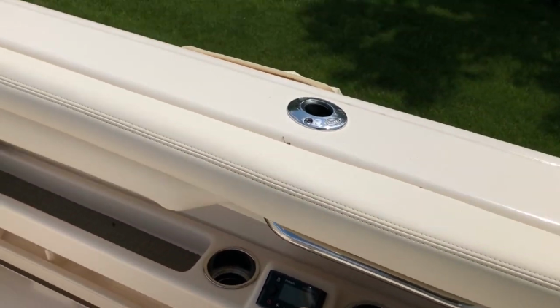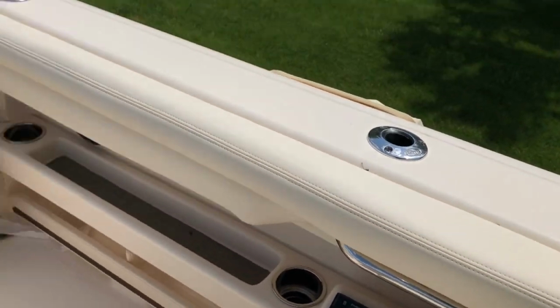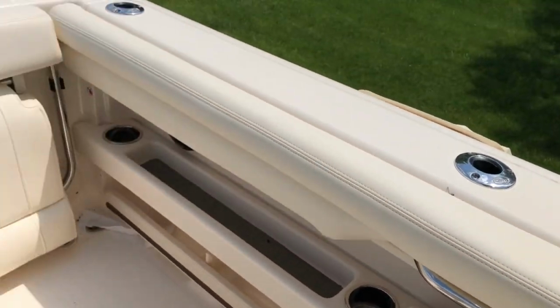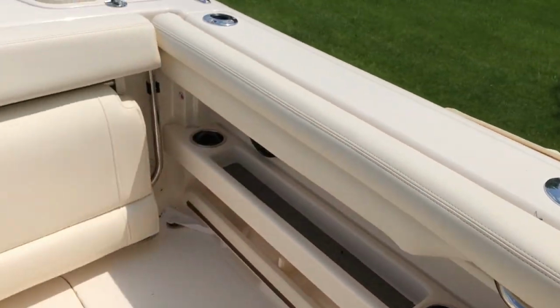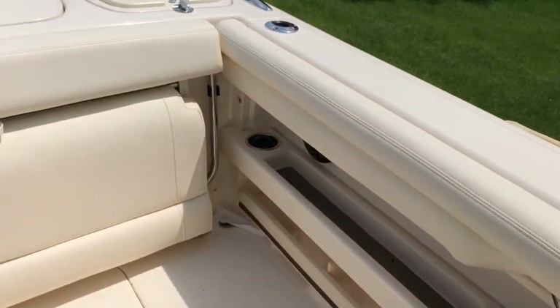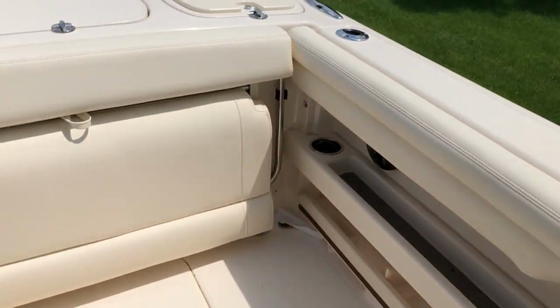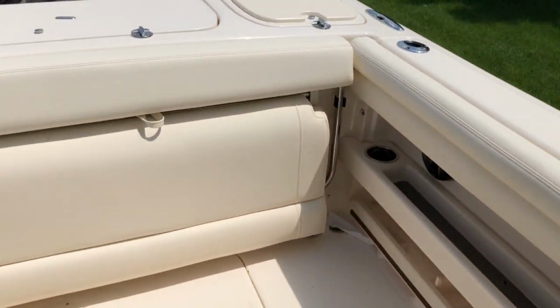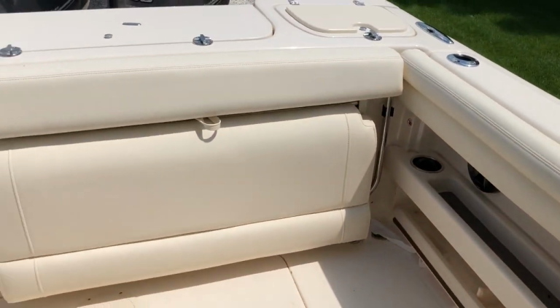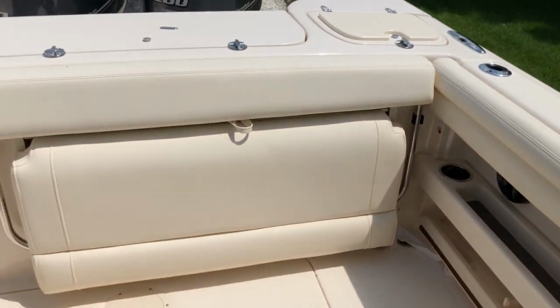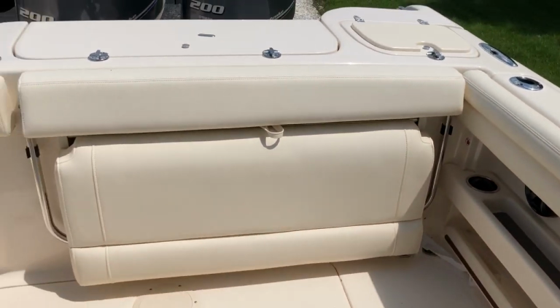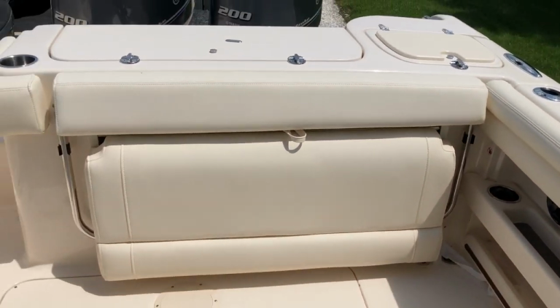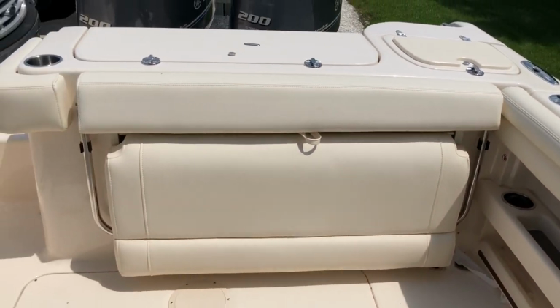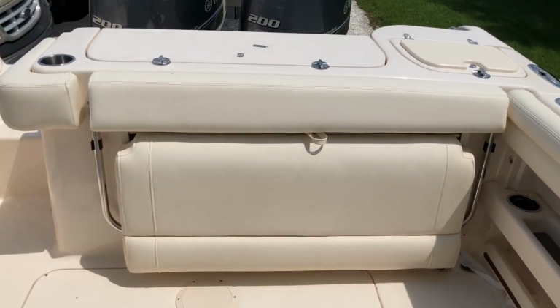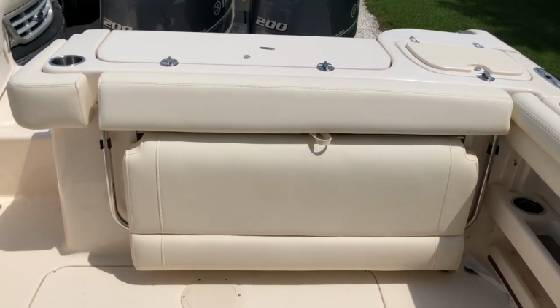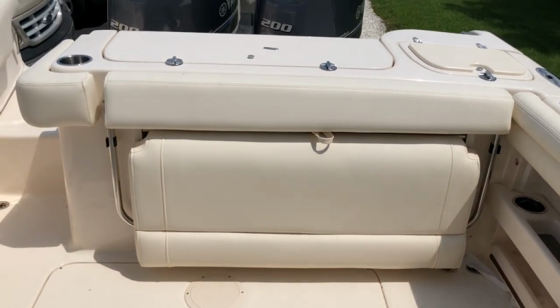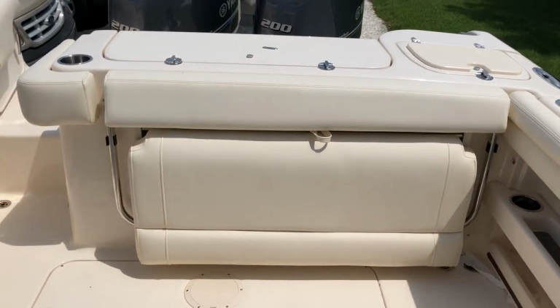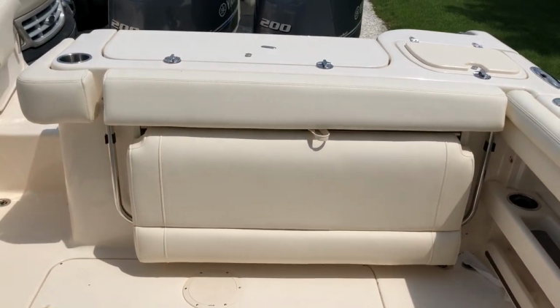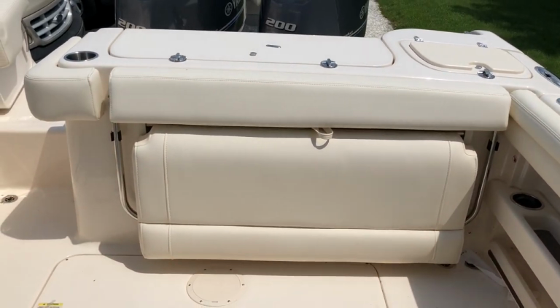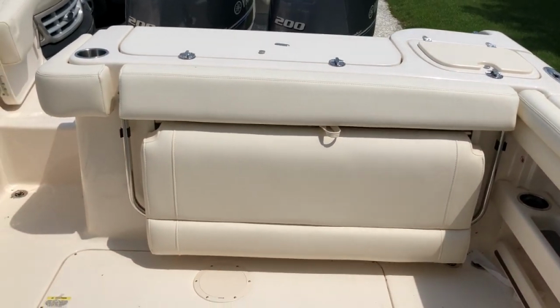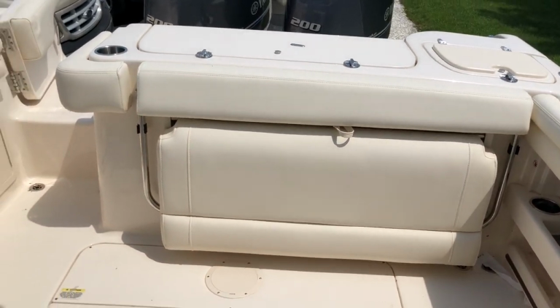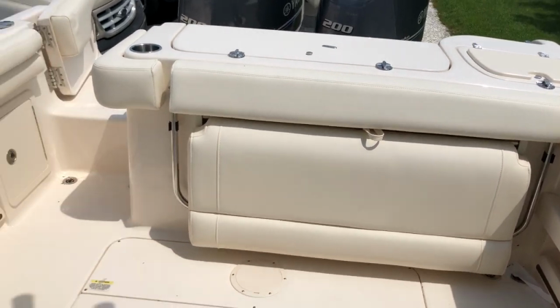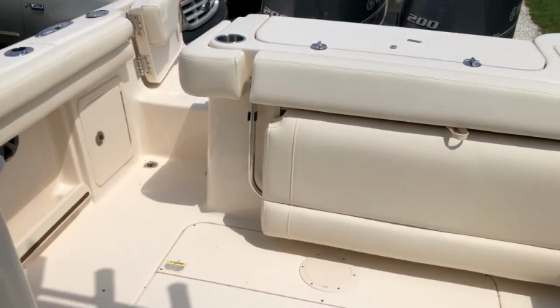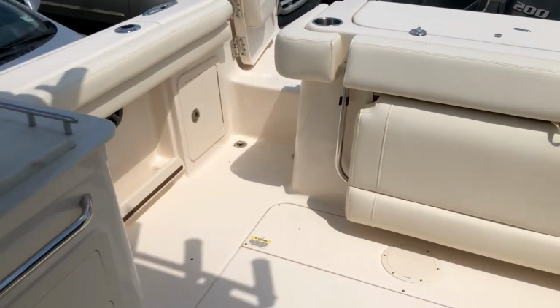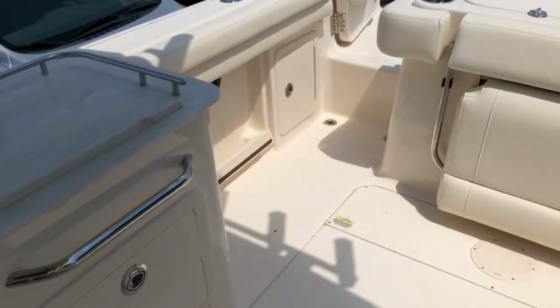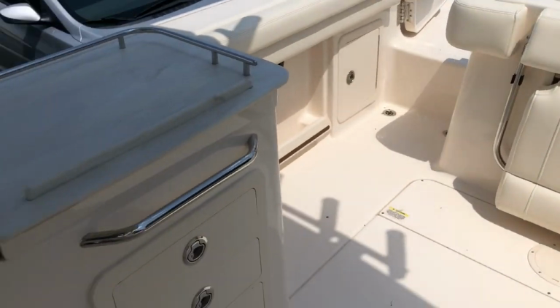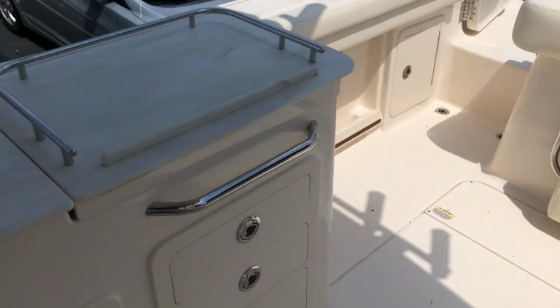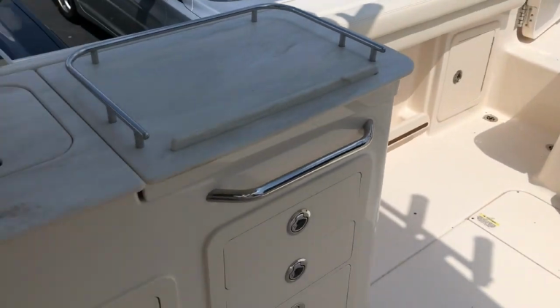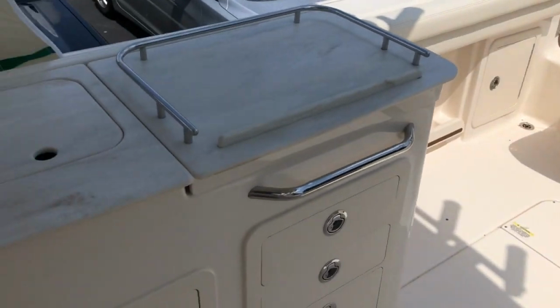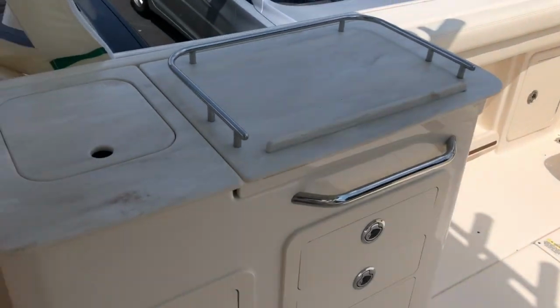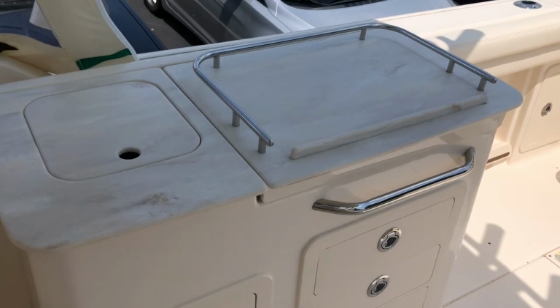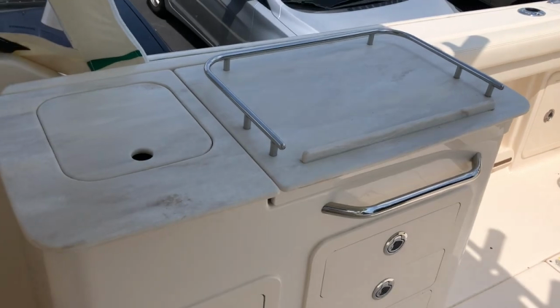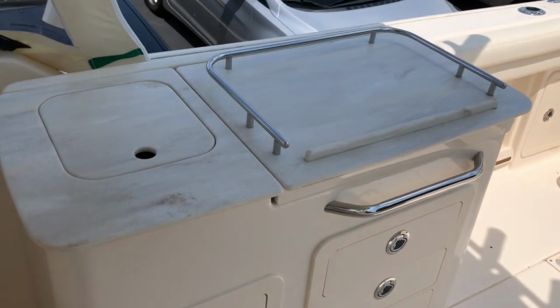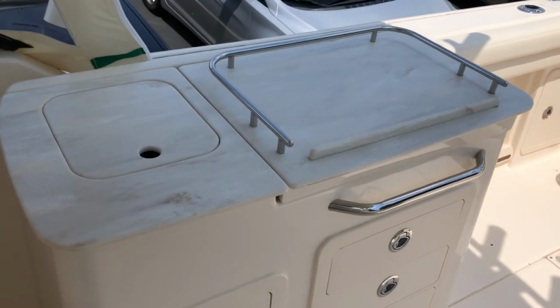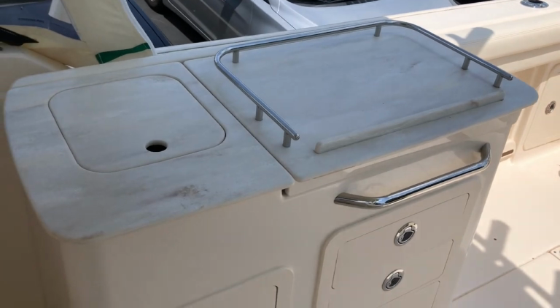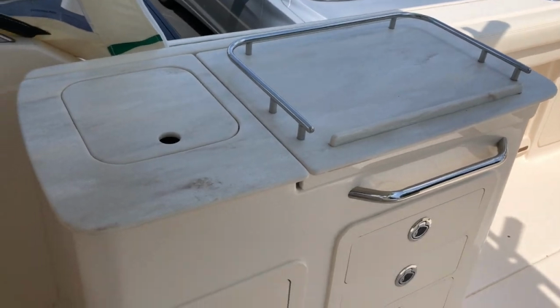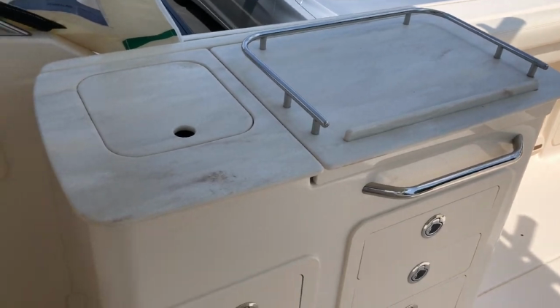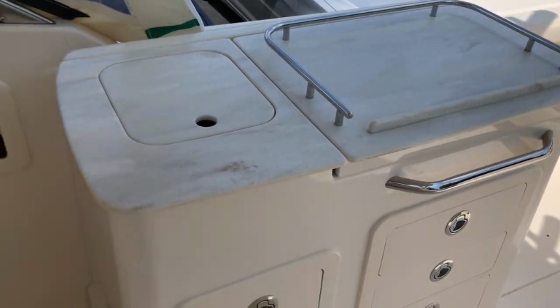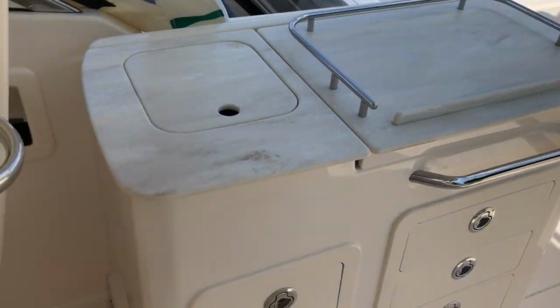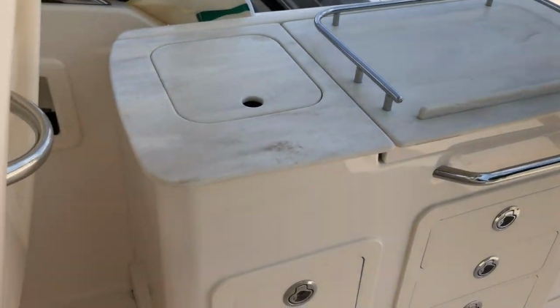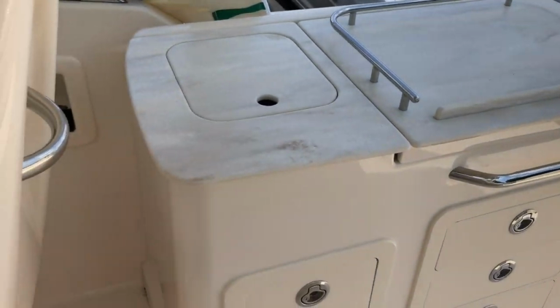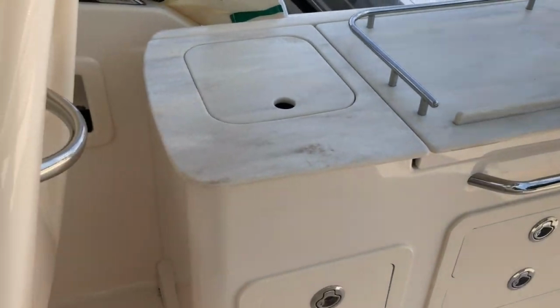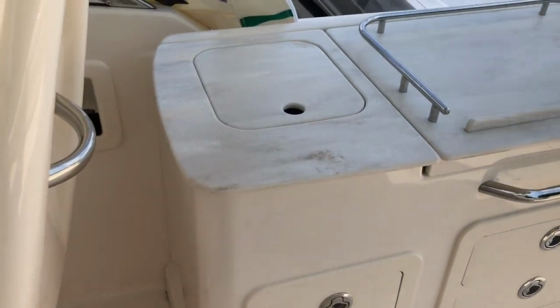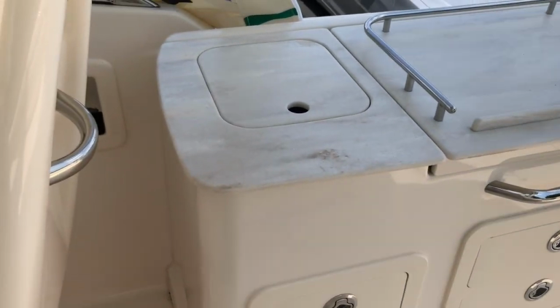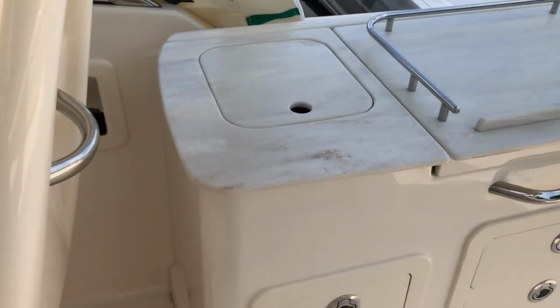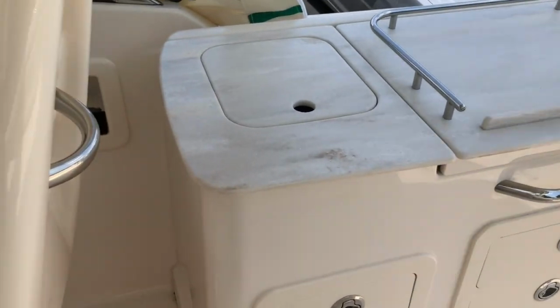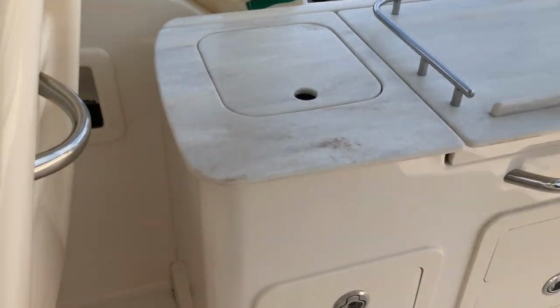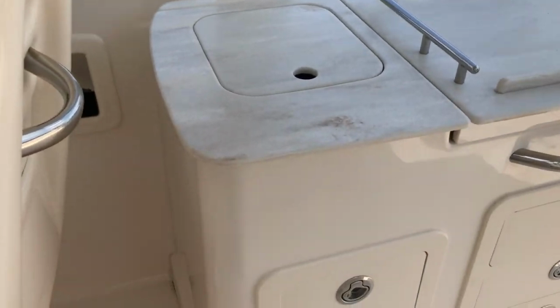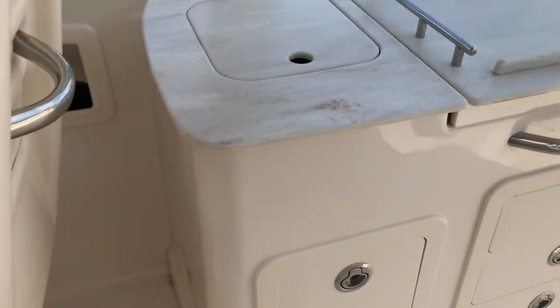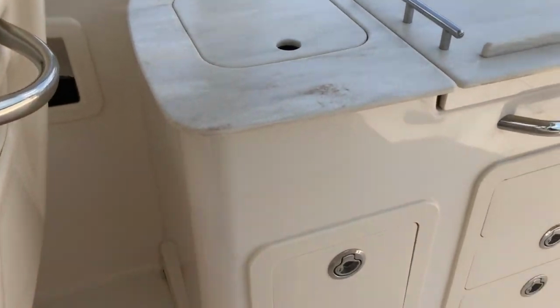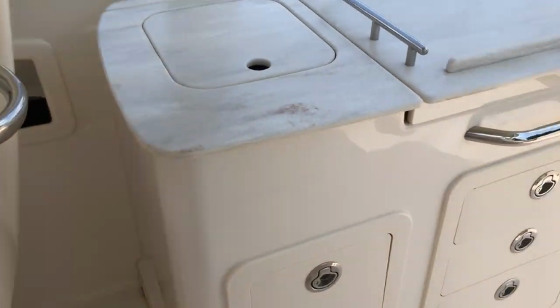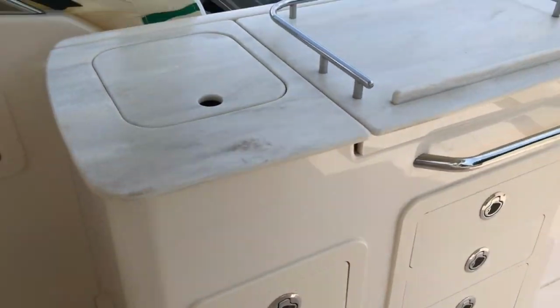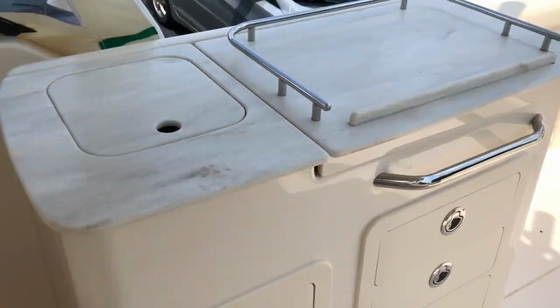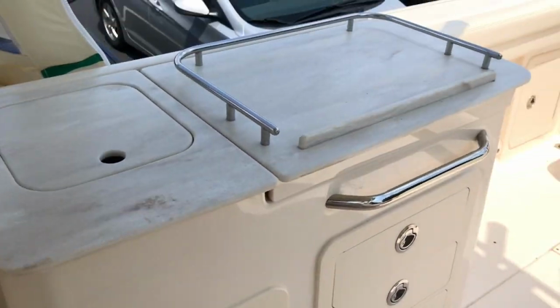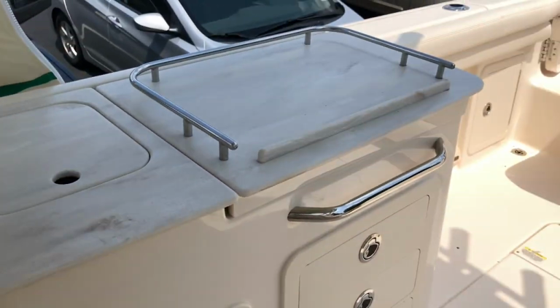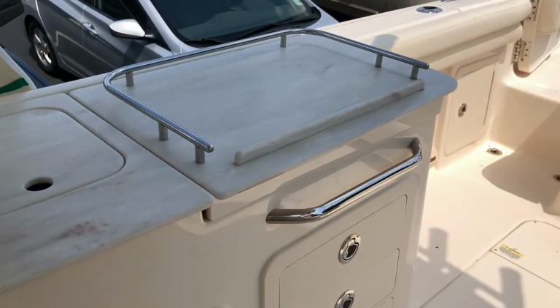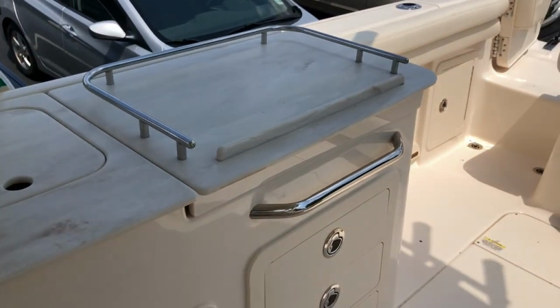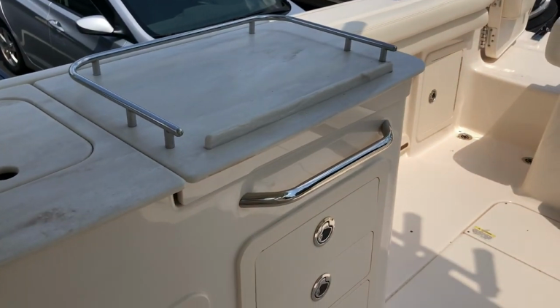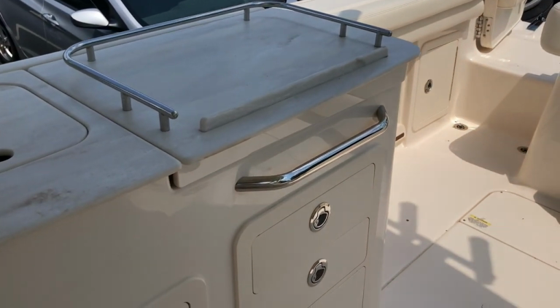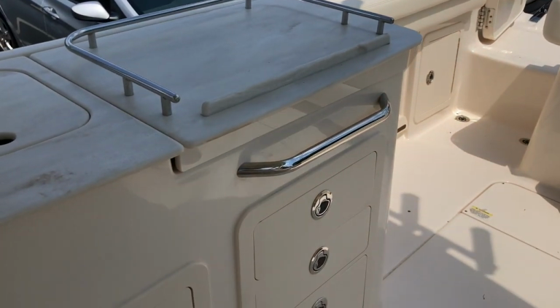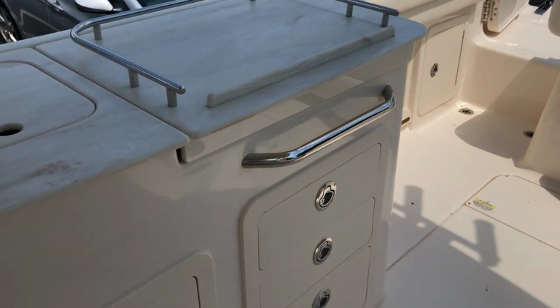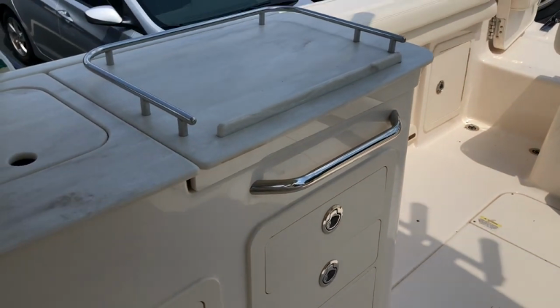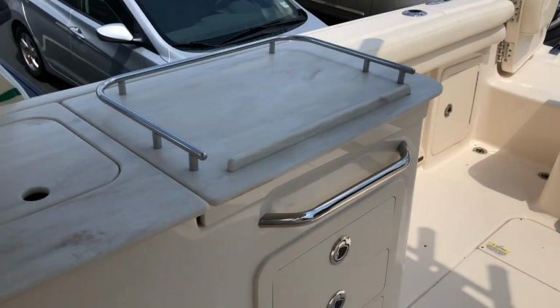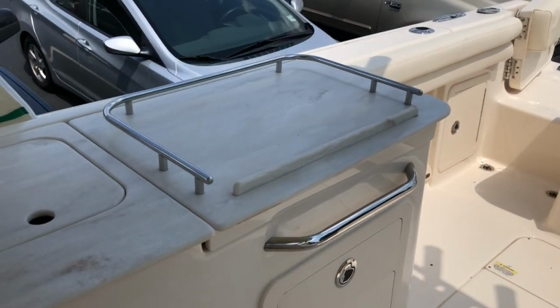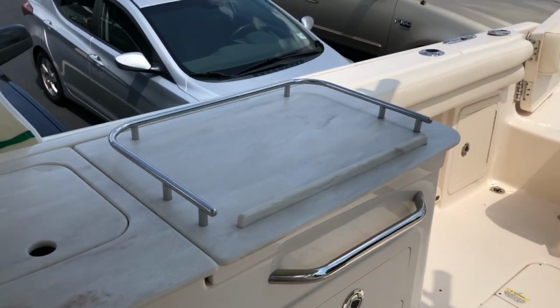This boat has the aft seating. It has the sink and storage area.